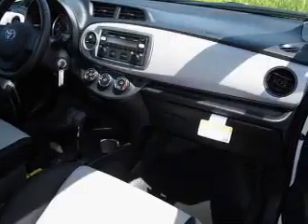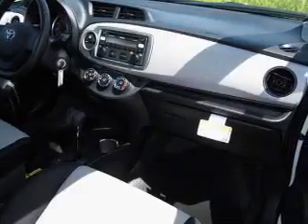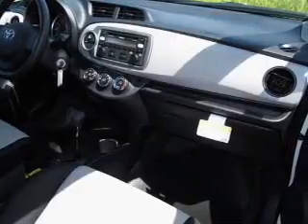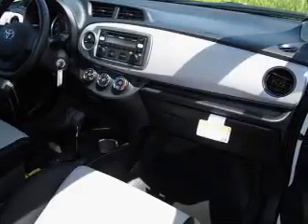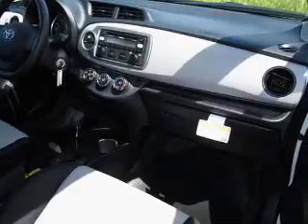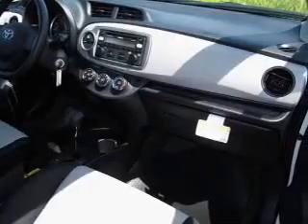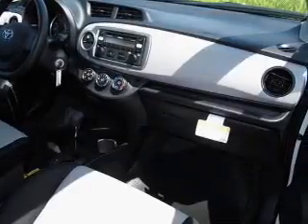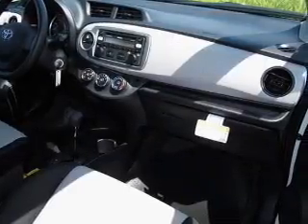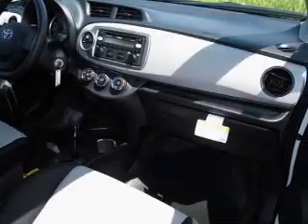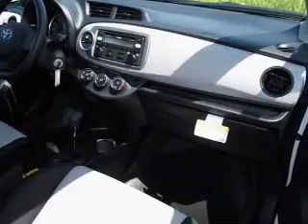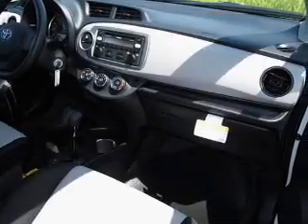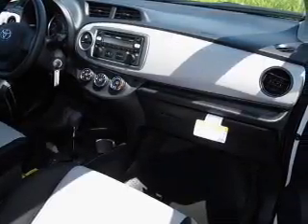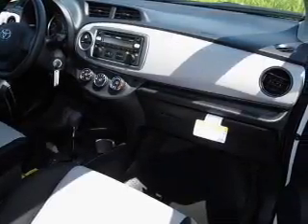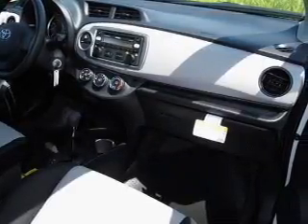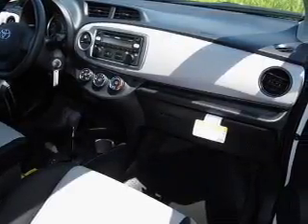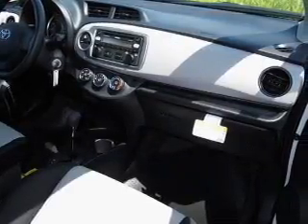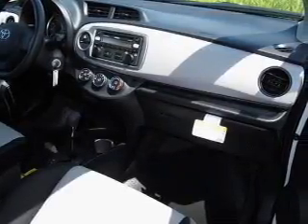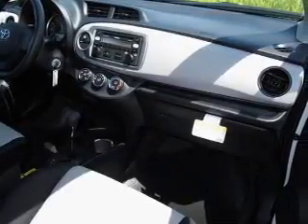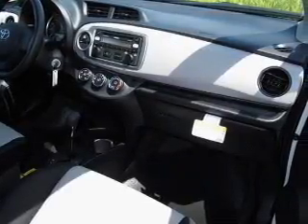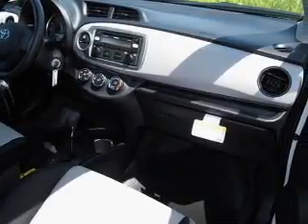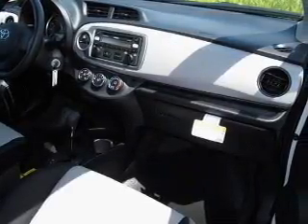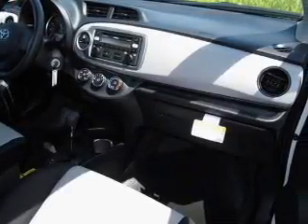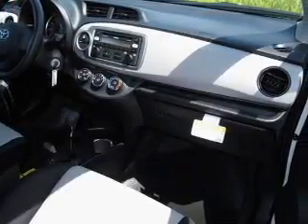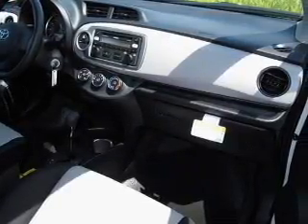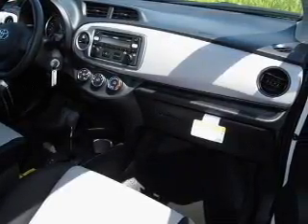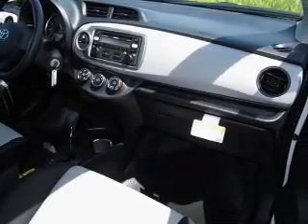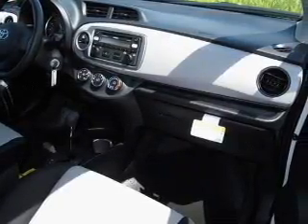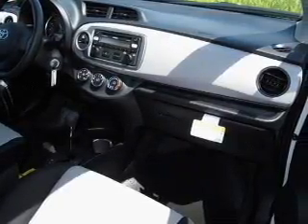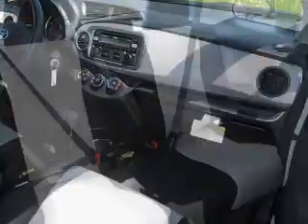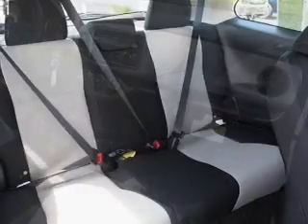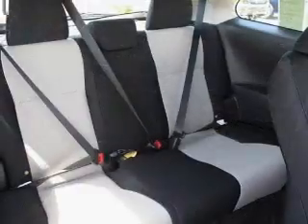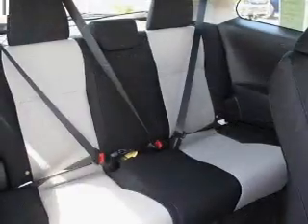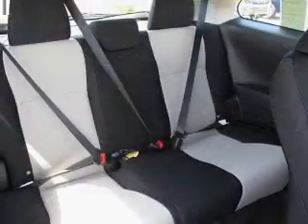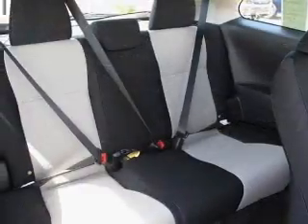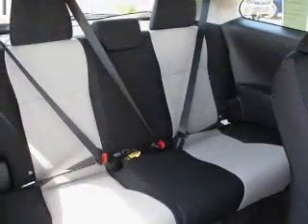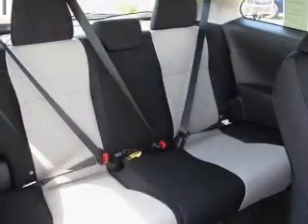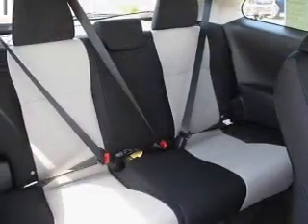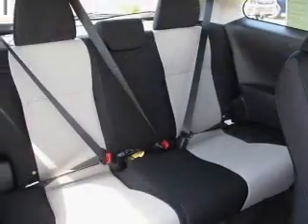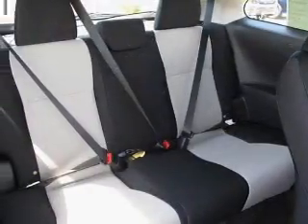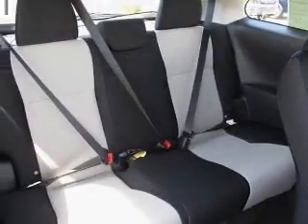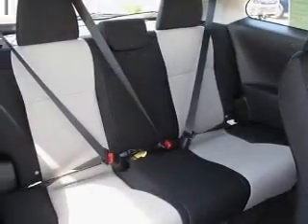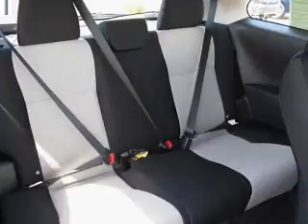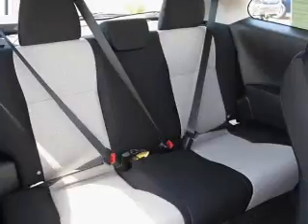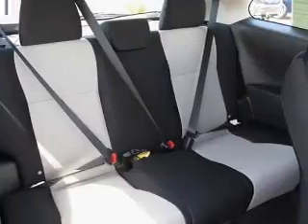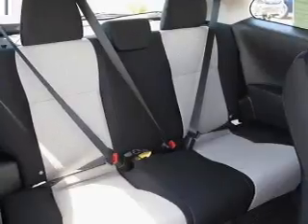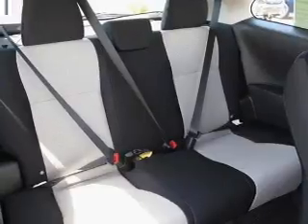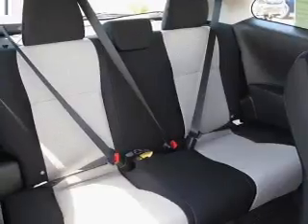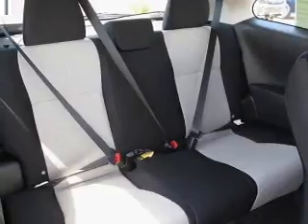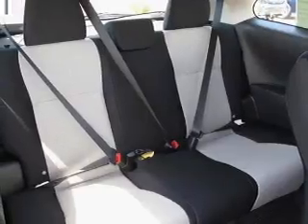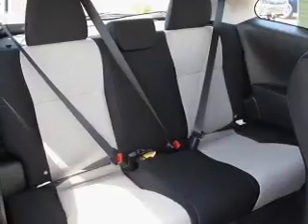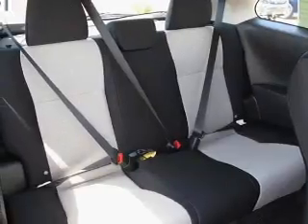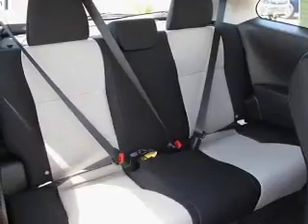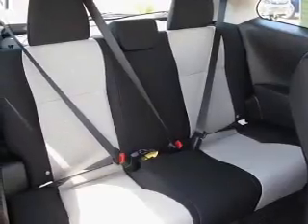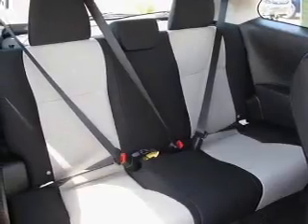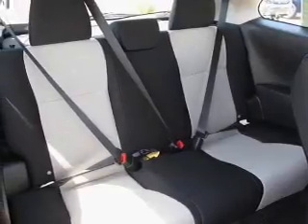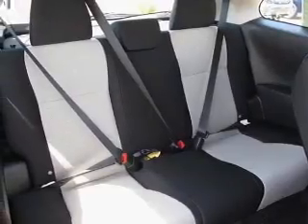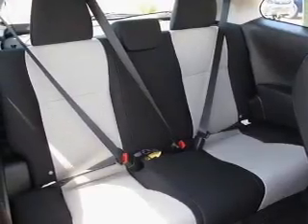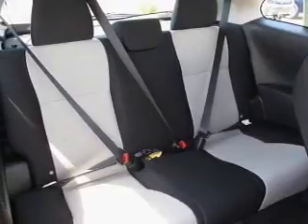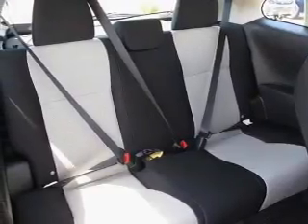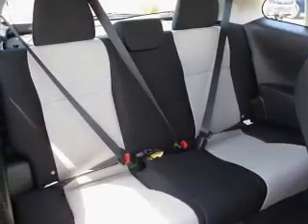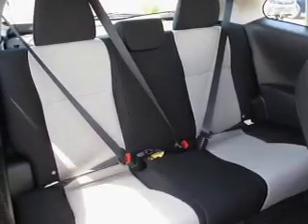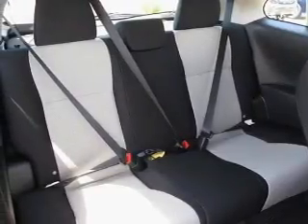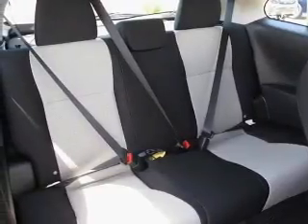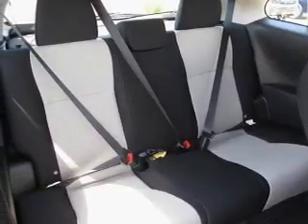Power door locks. An AM FM stereo with a CD player. Power steering. An adjustable tilt steering wheel. Air conditioning.